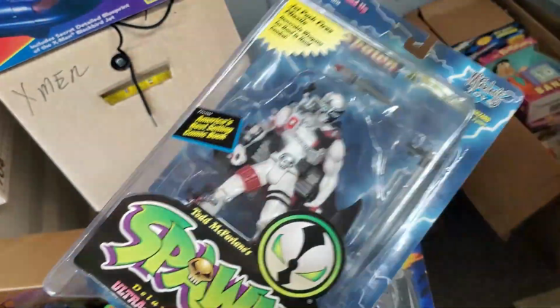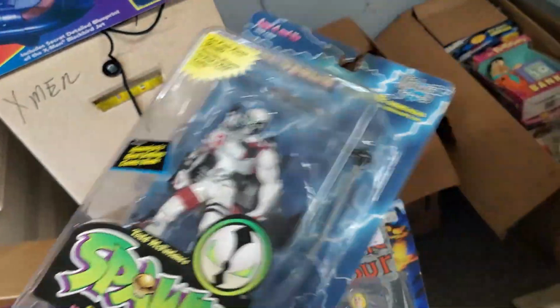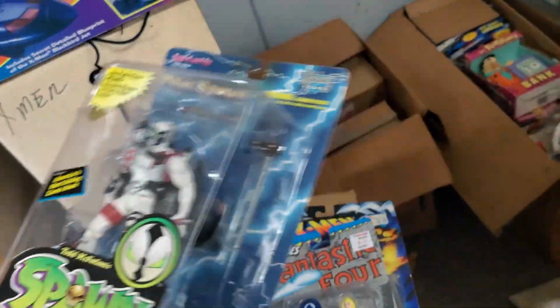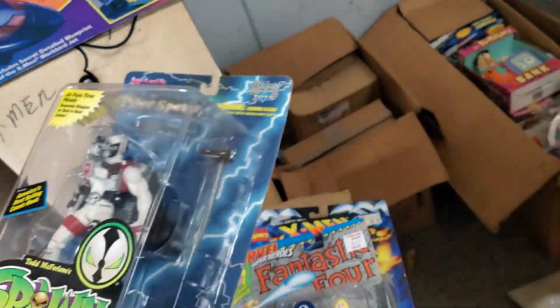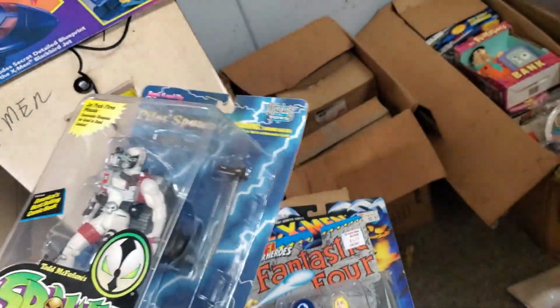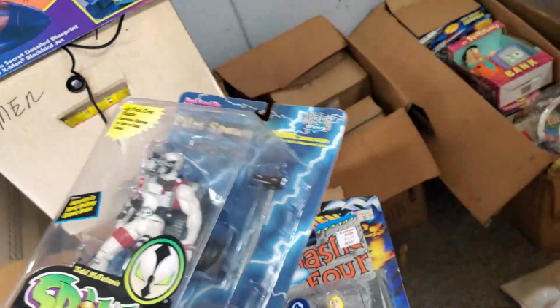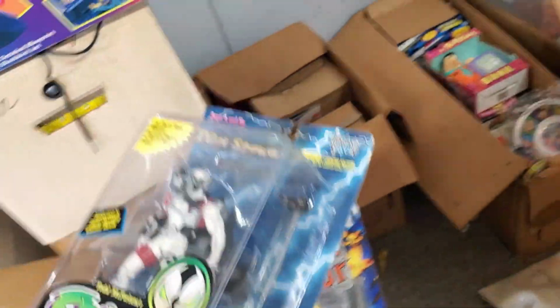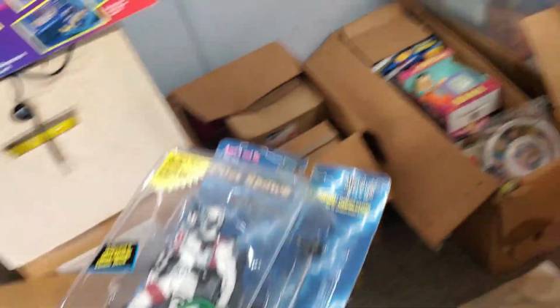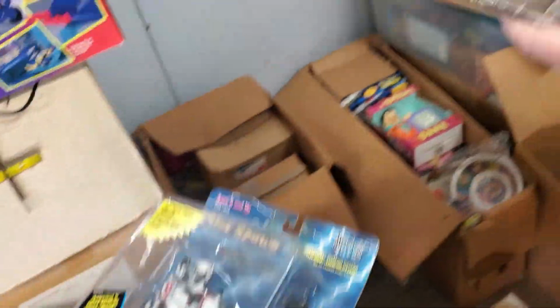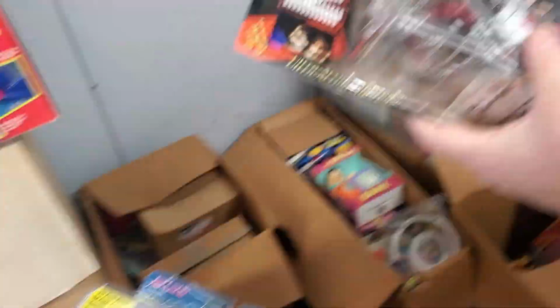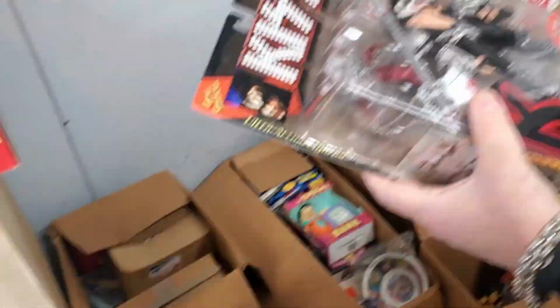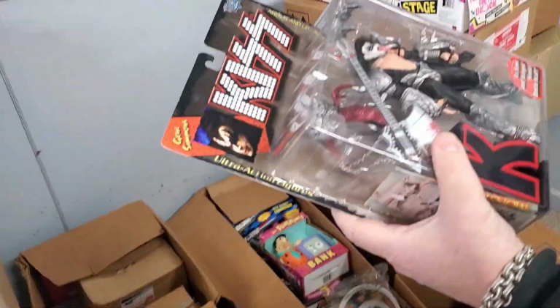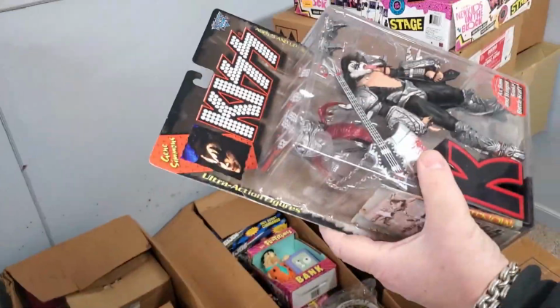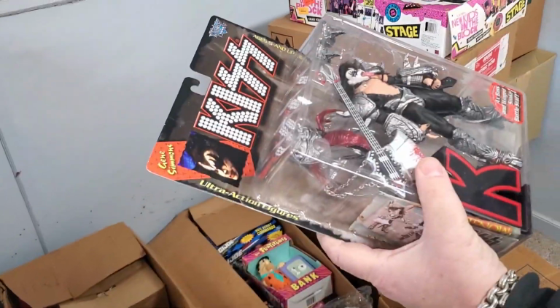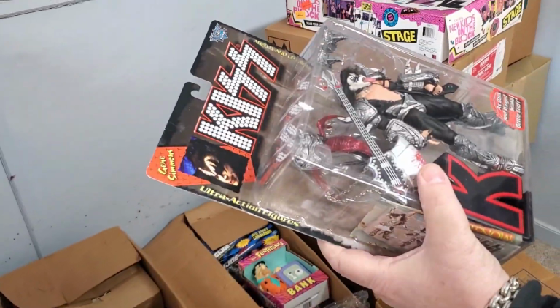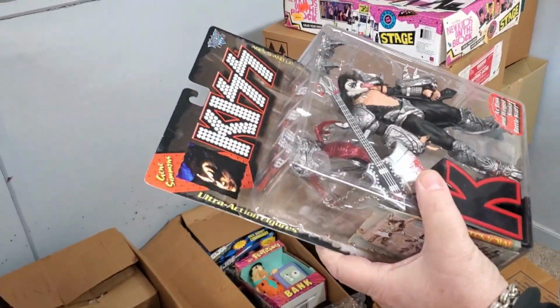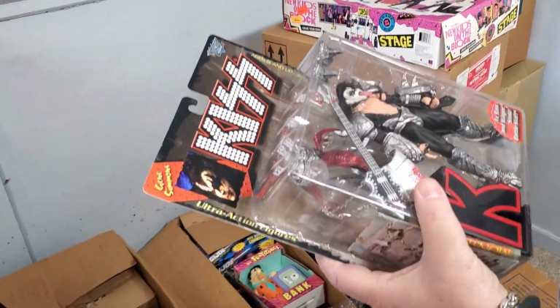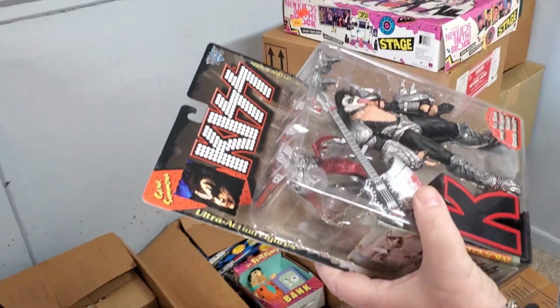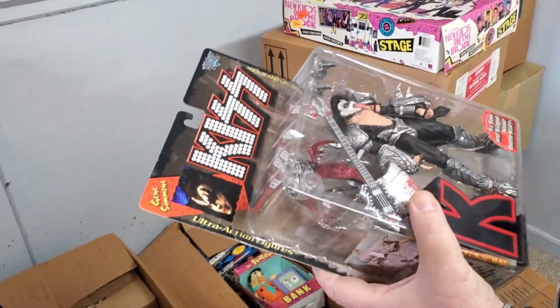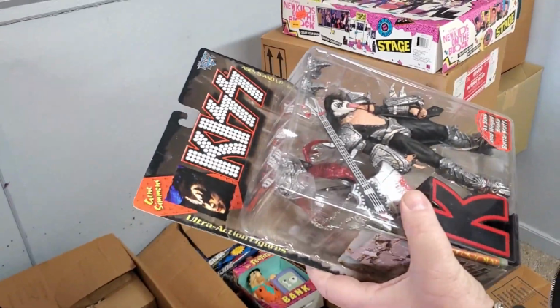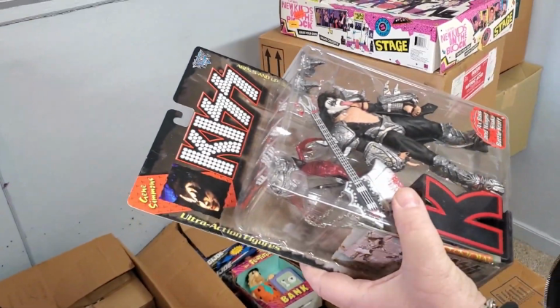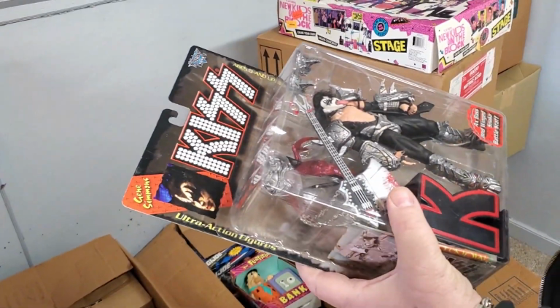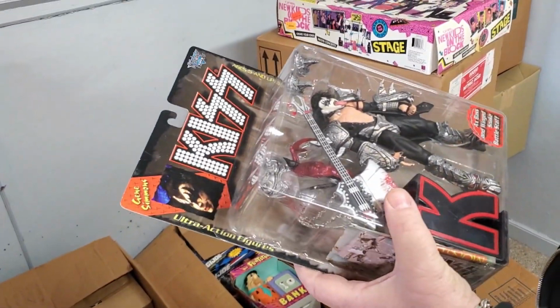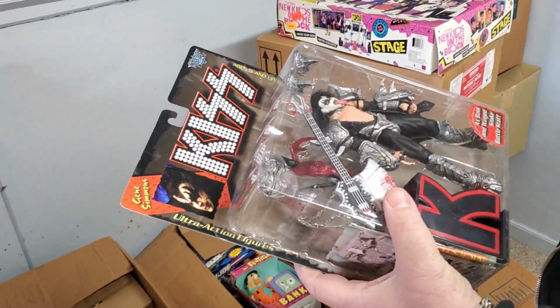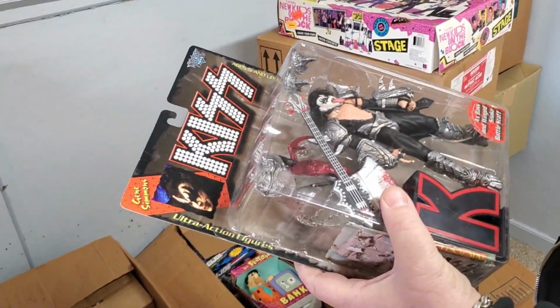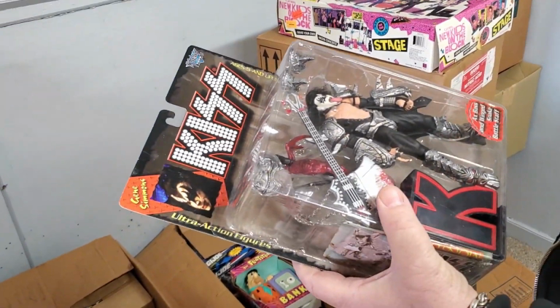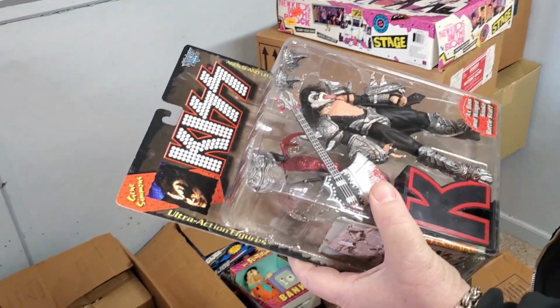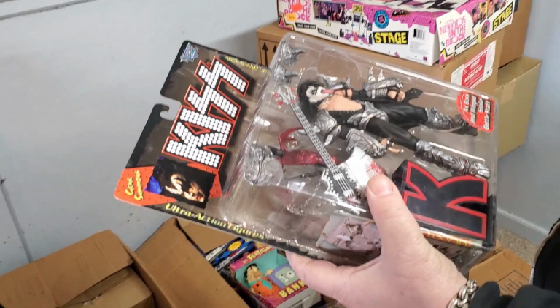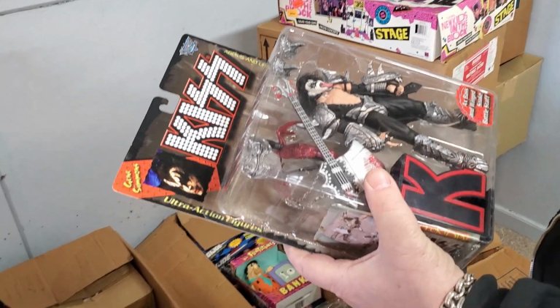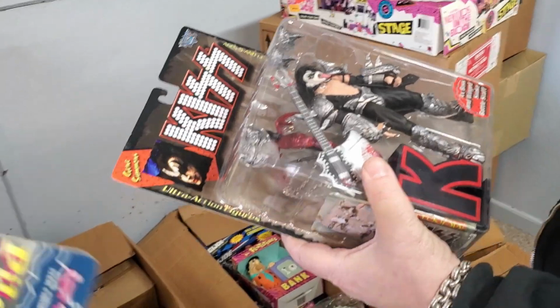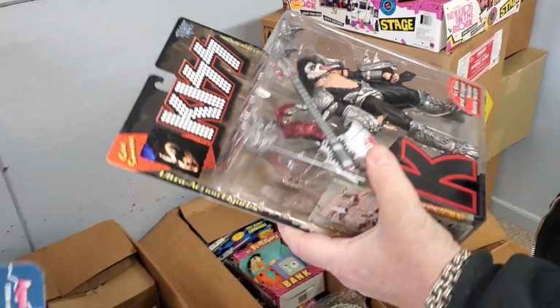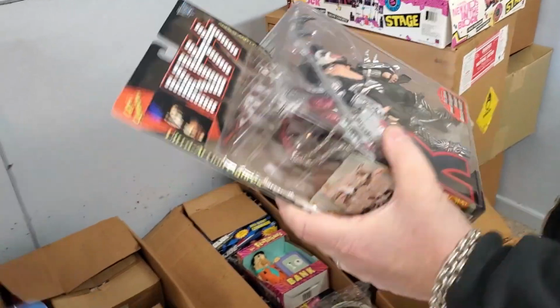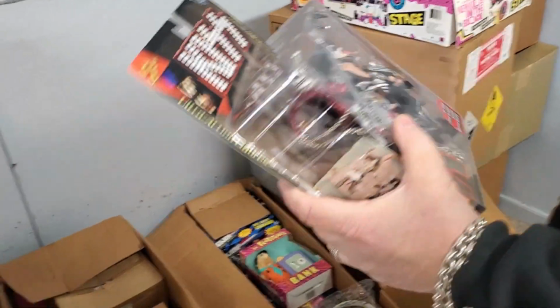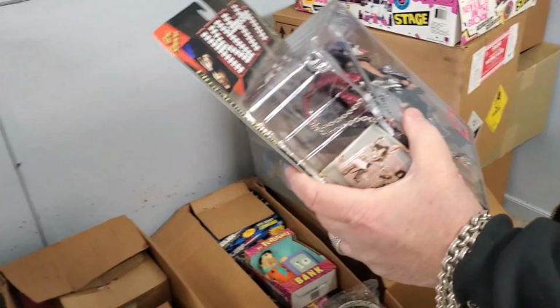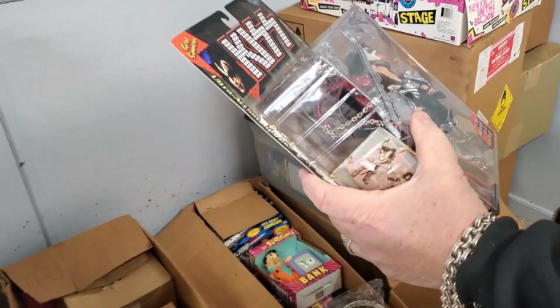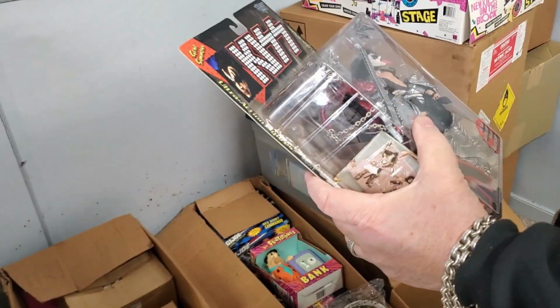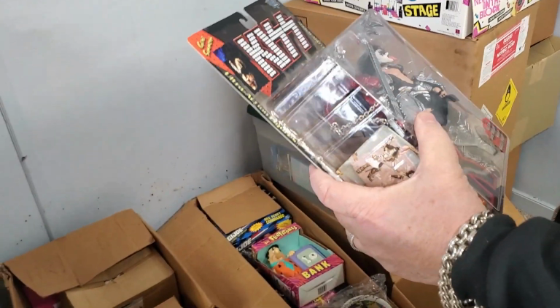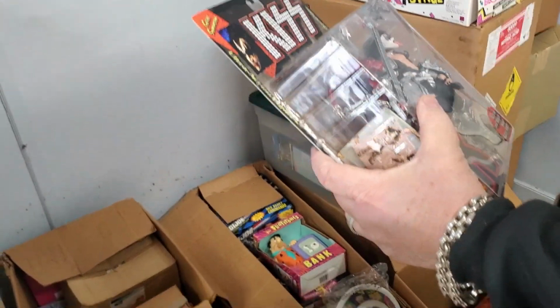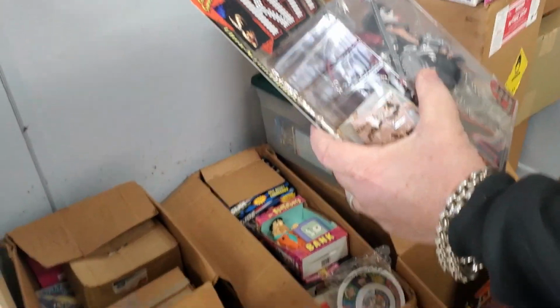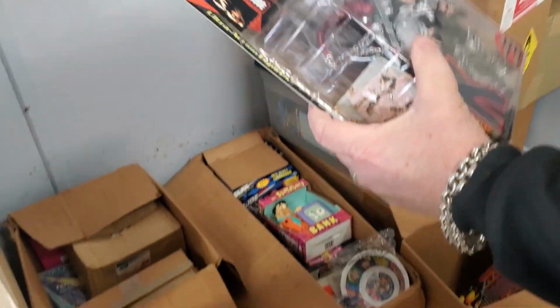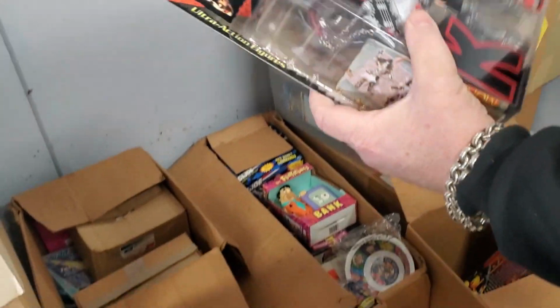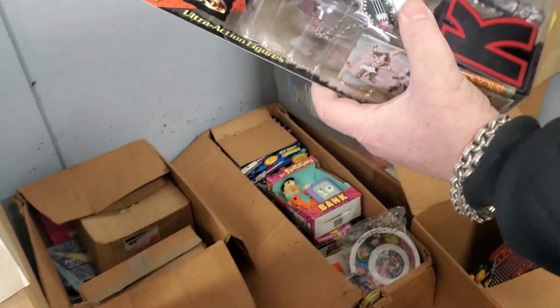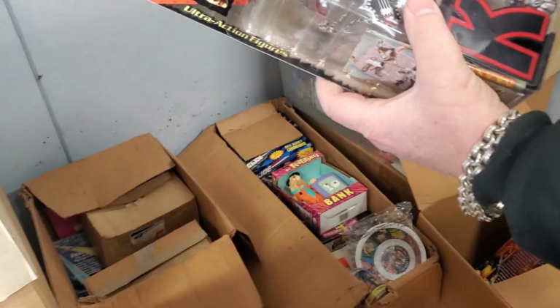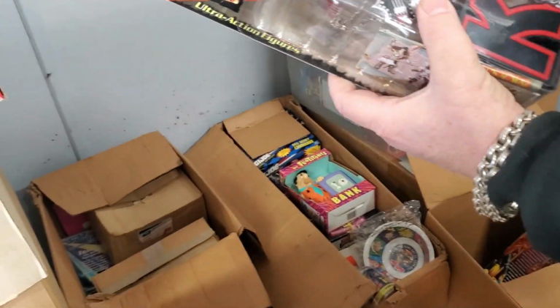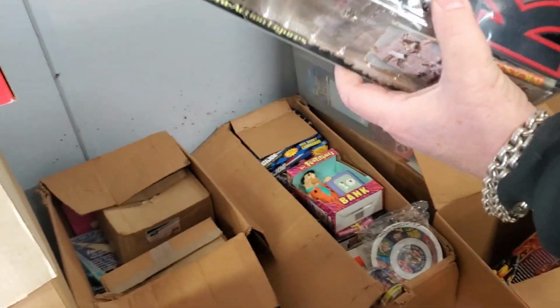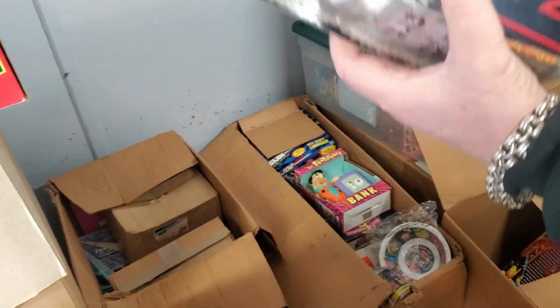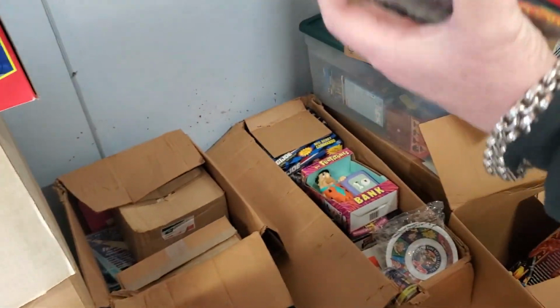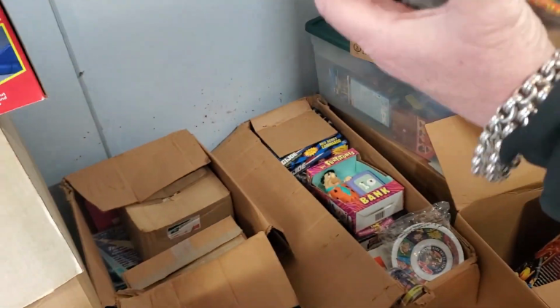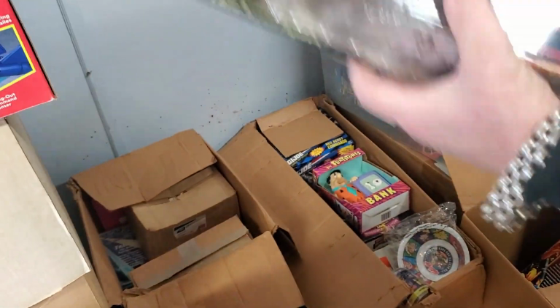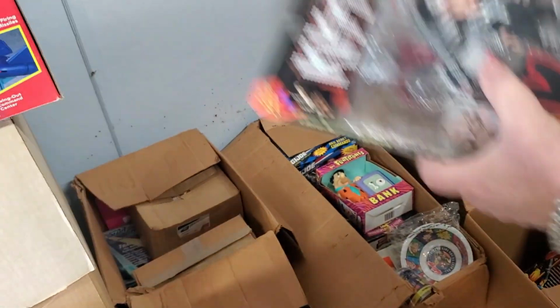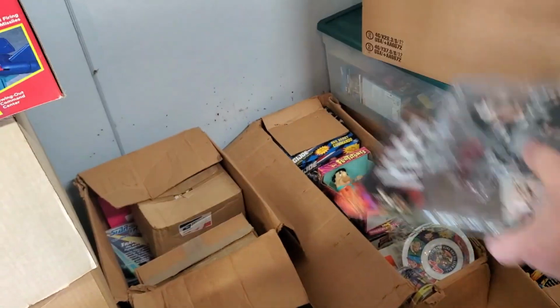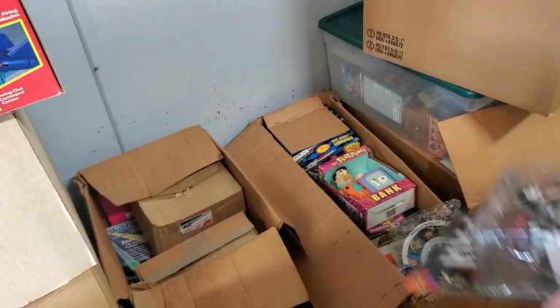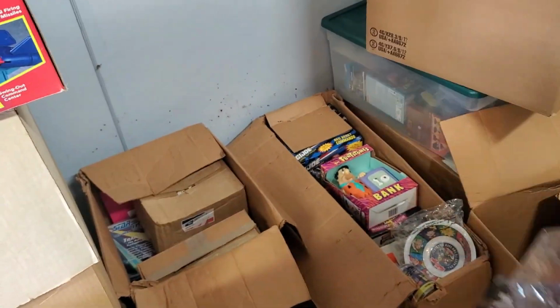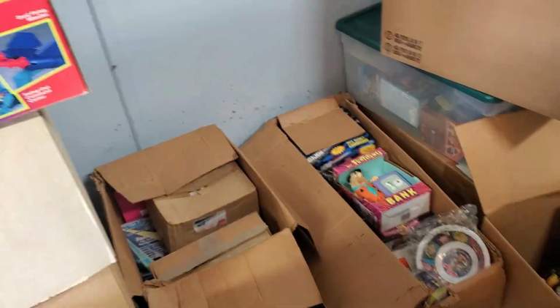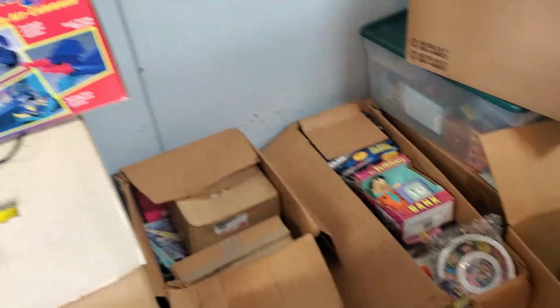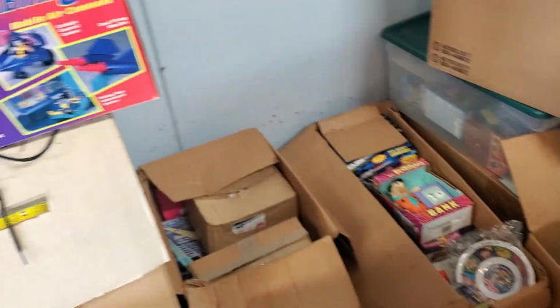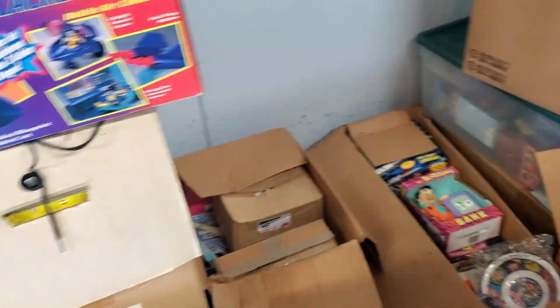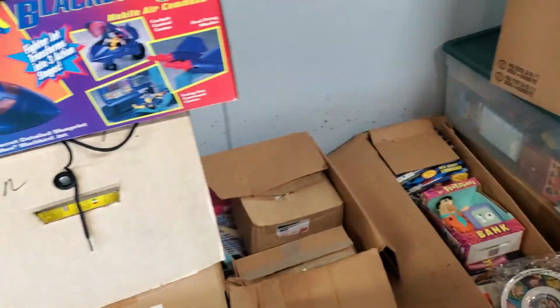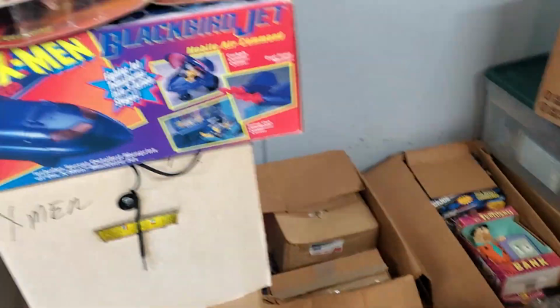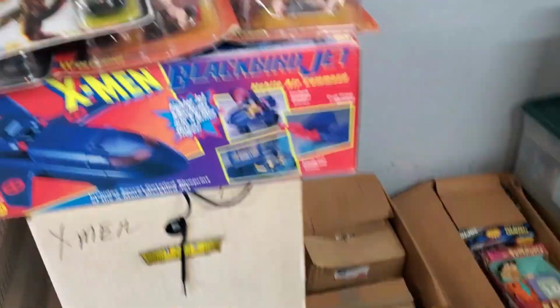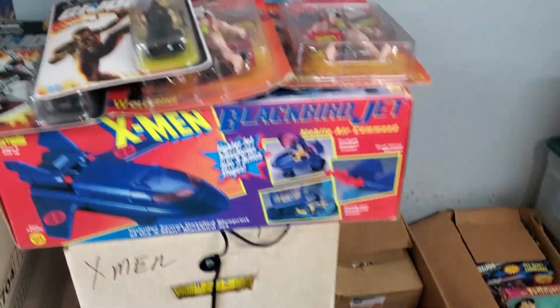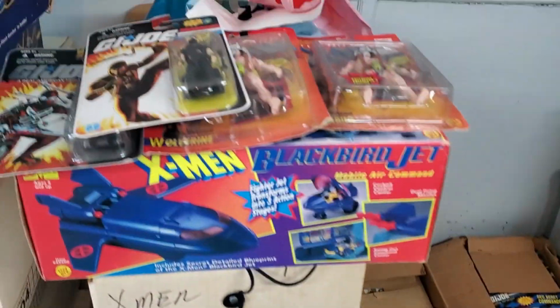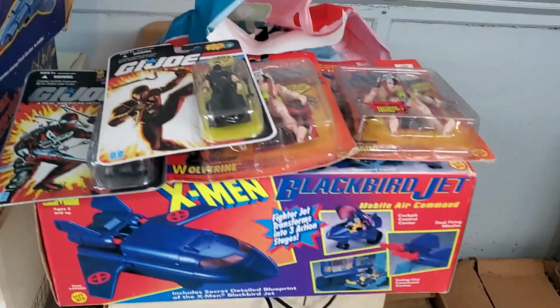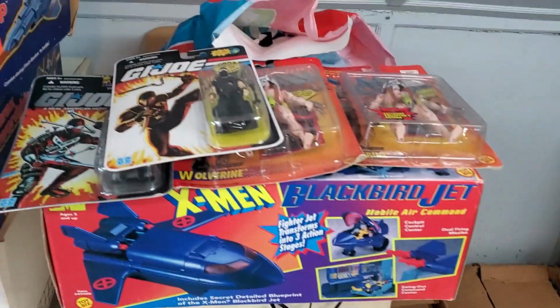The KISS figures — yeah. I have probably three or four sets of these.